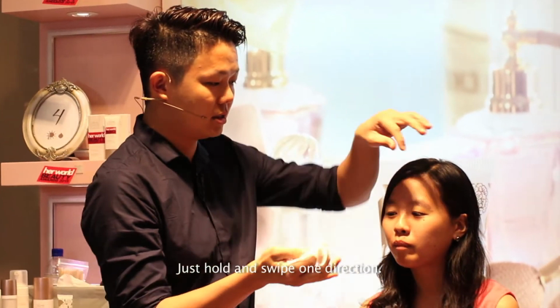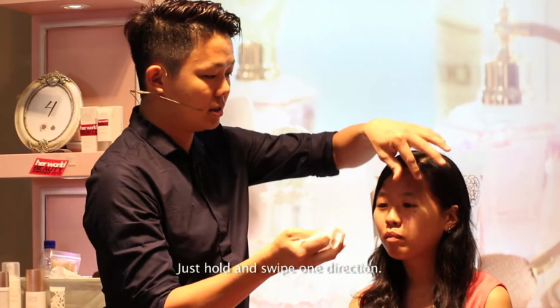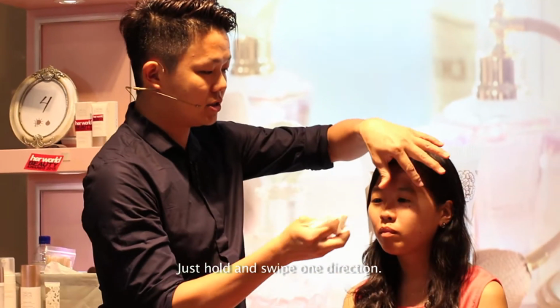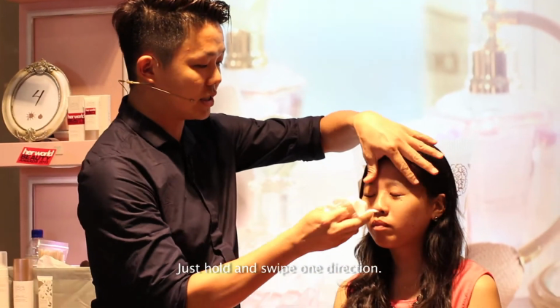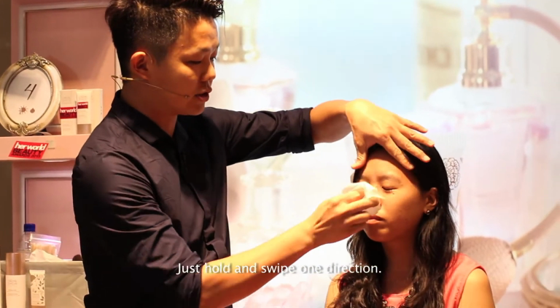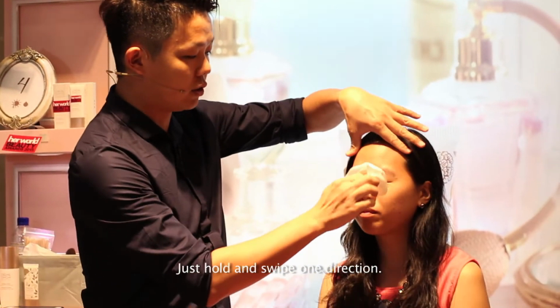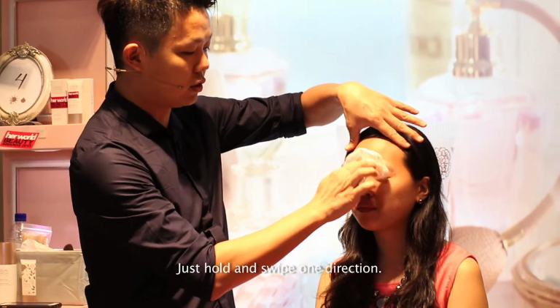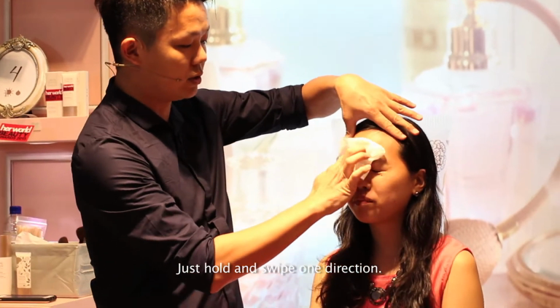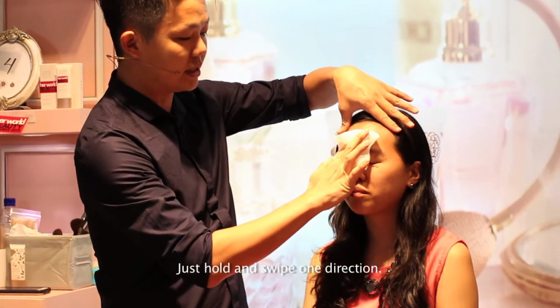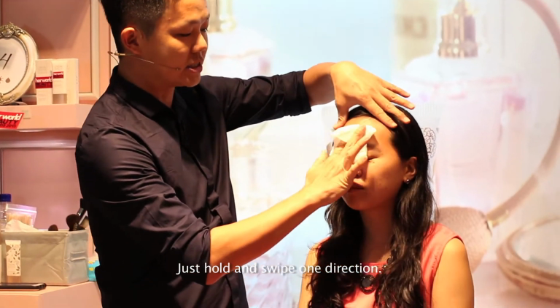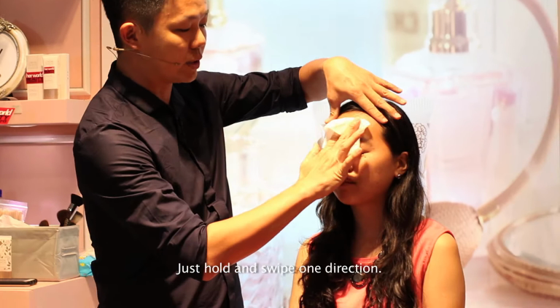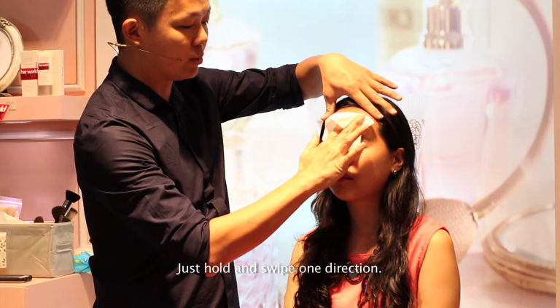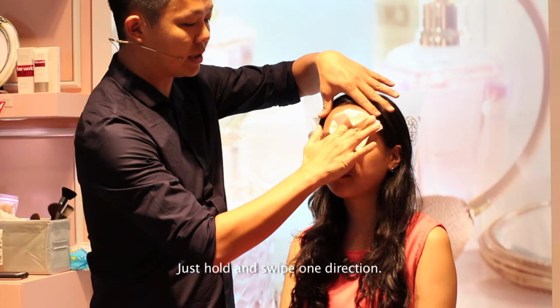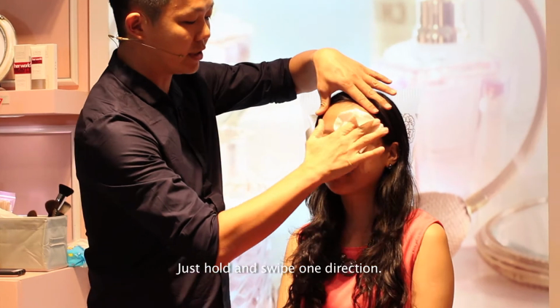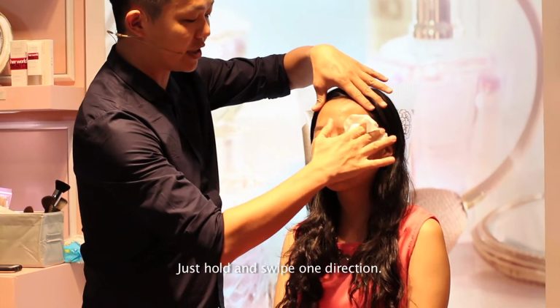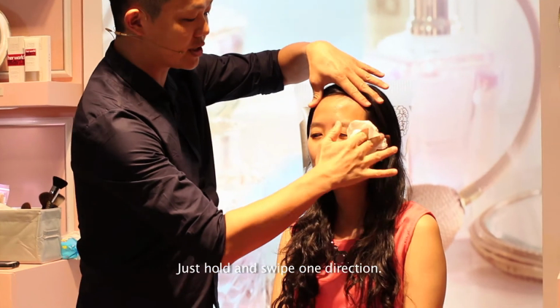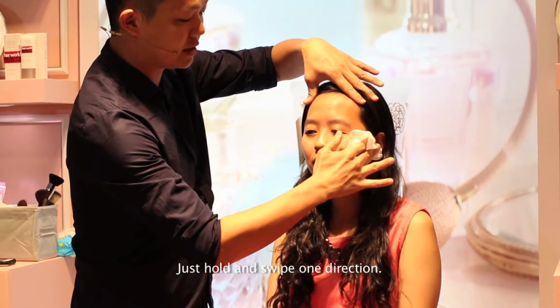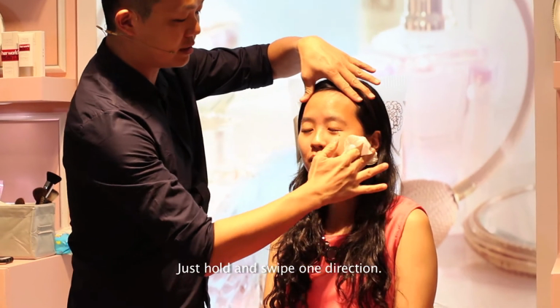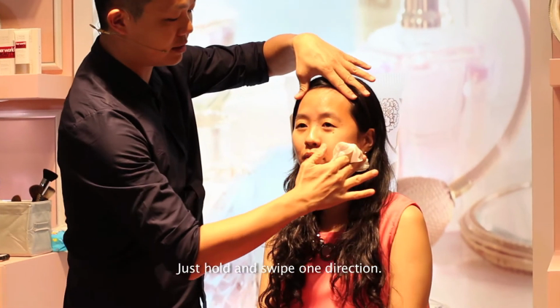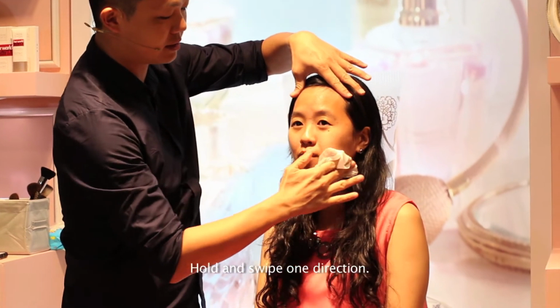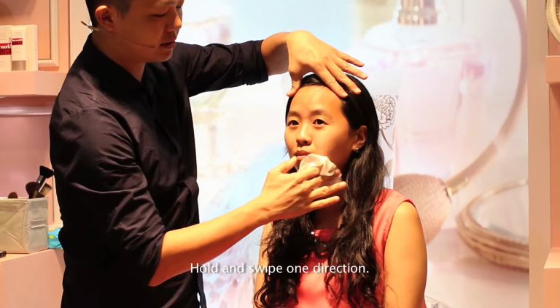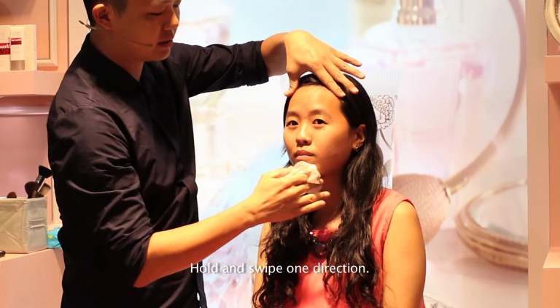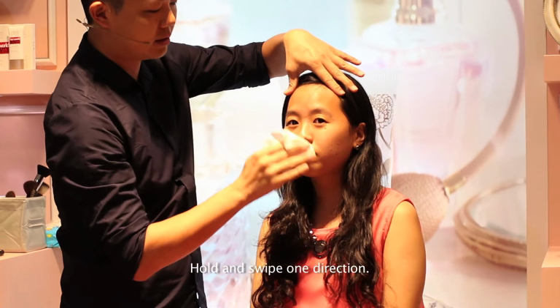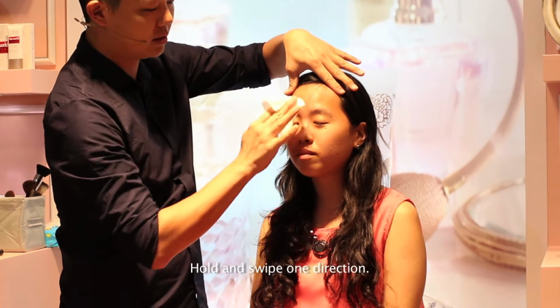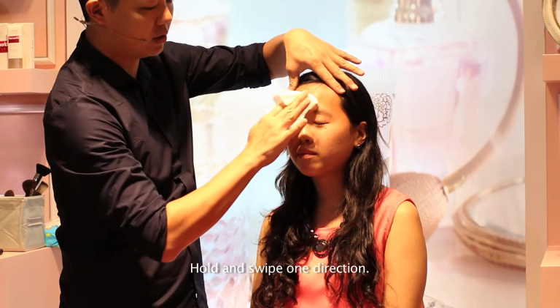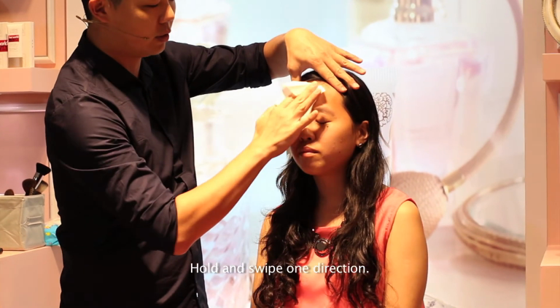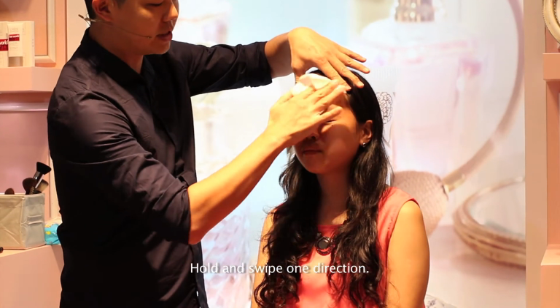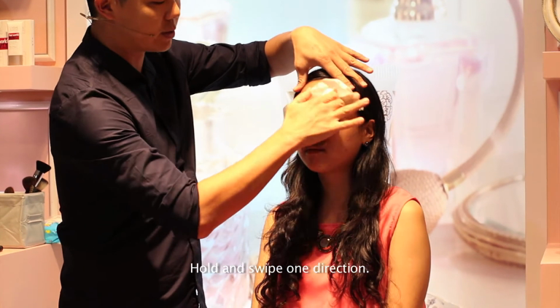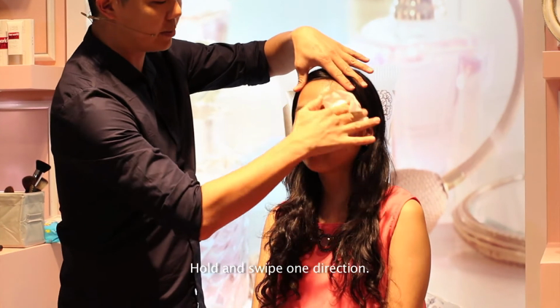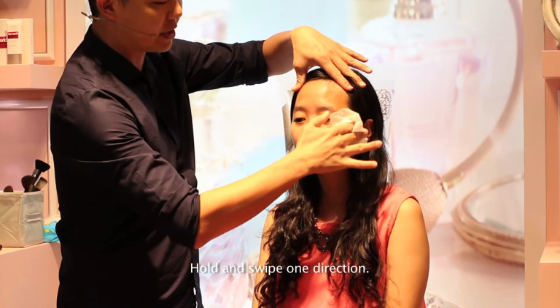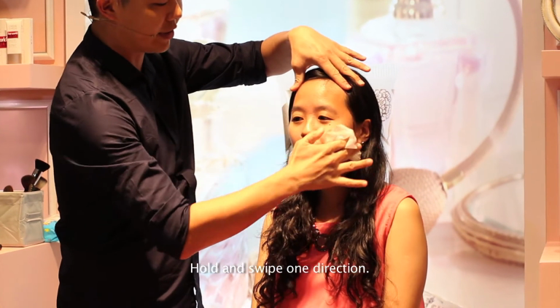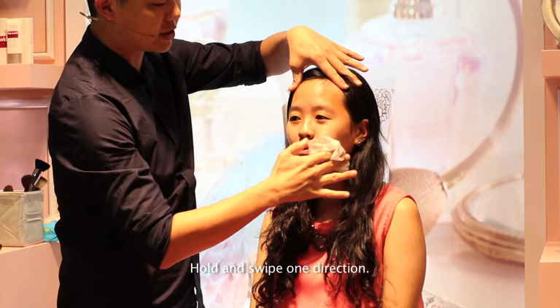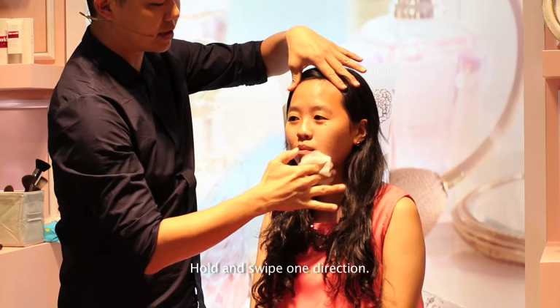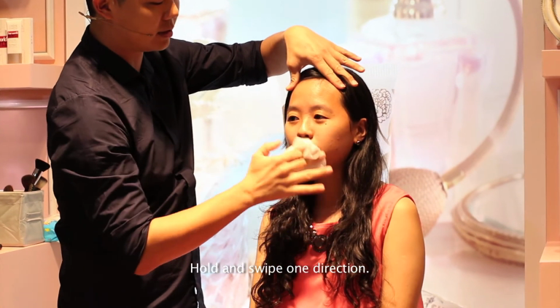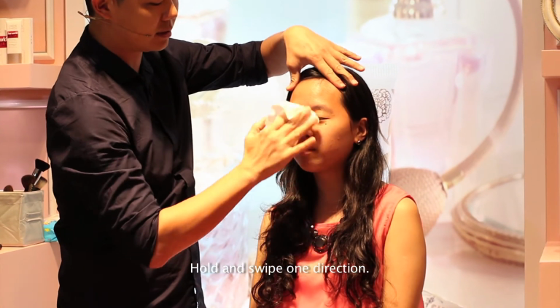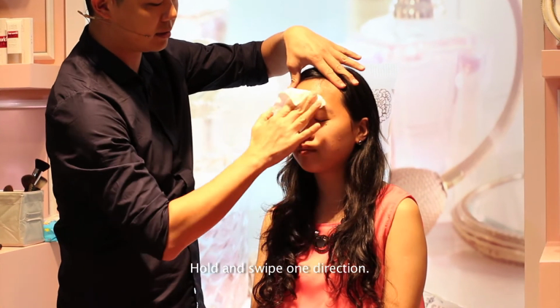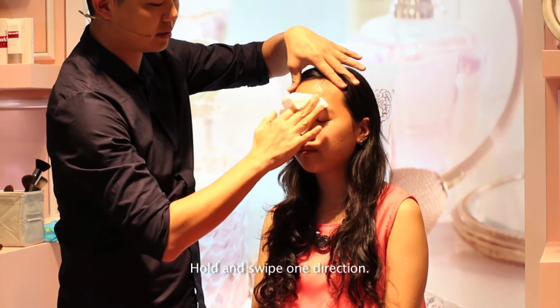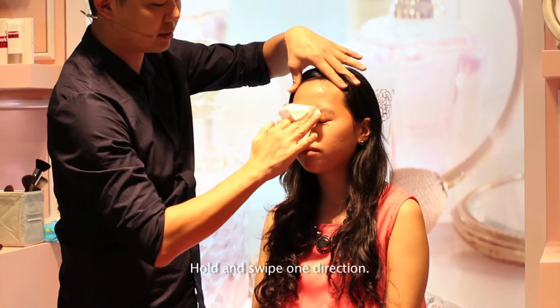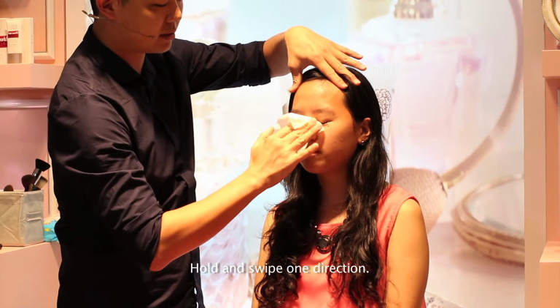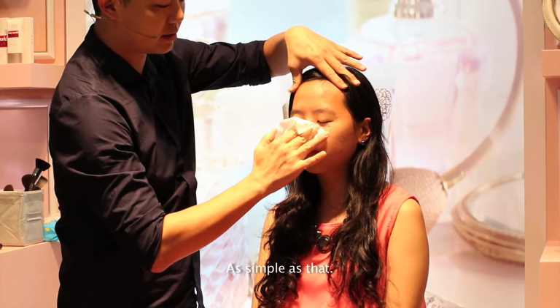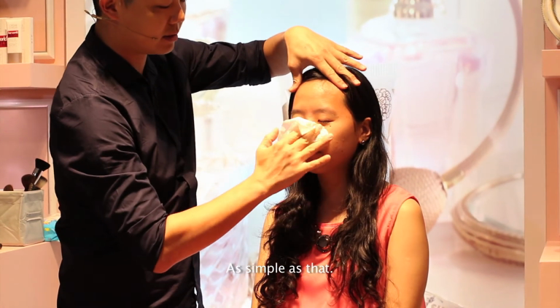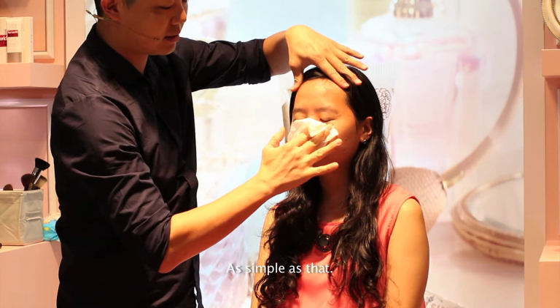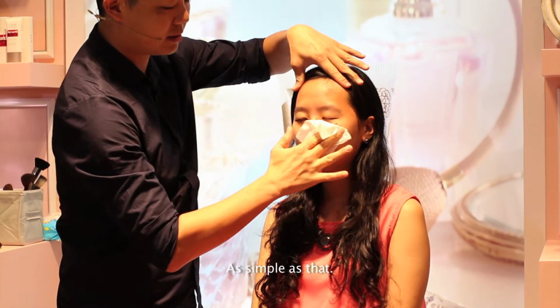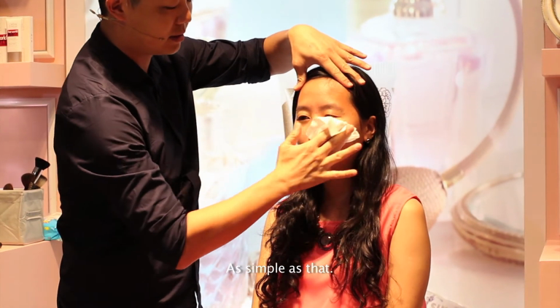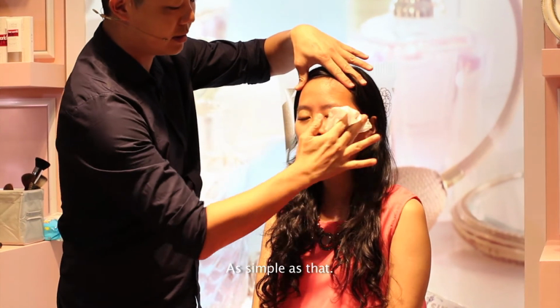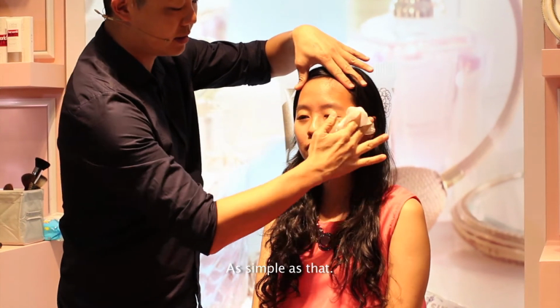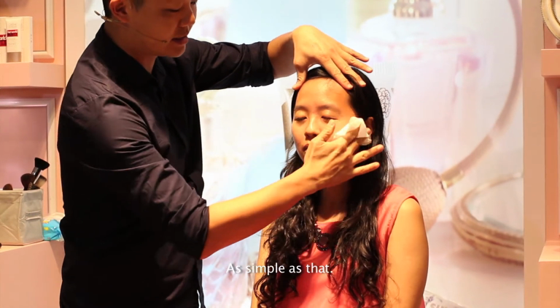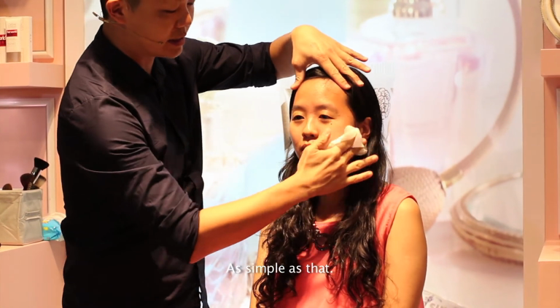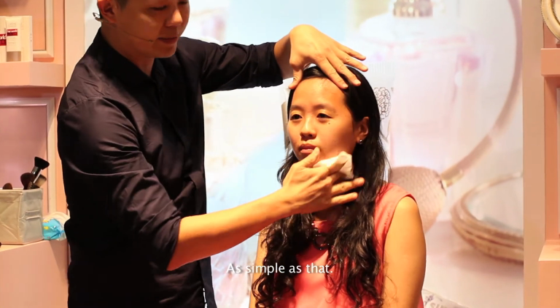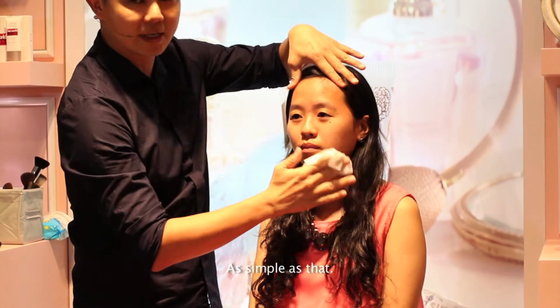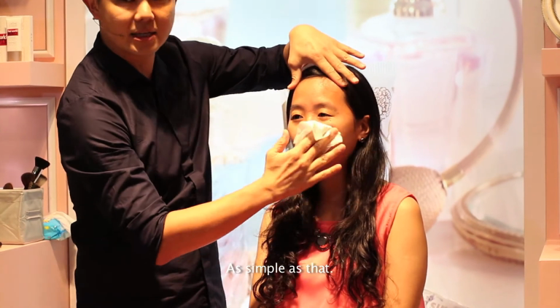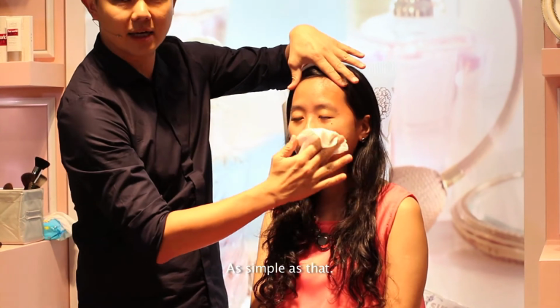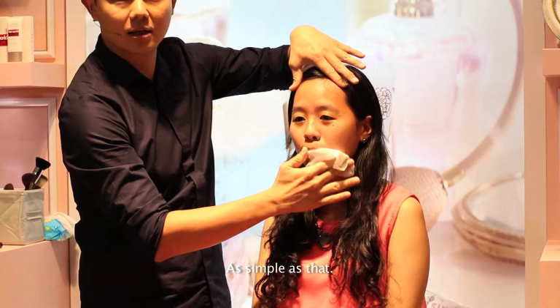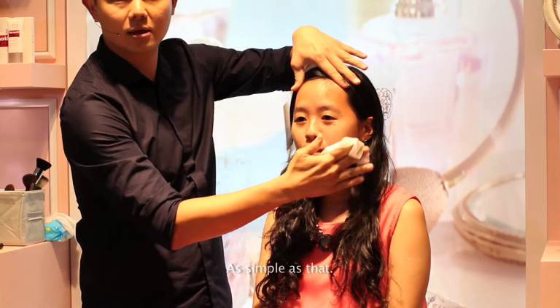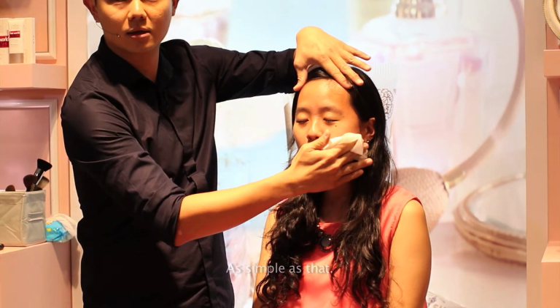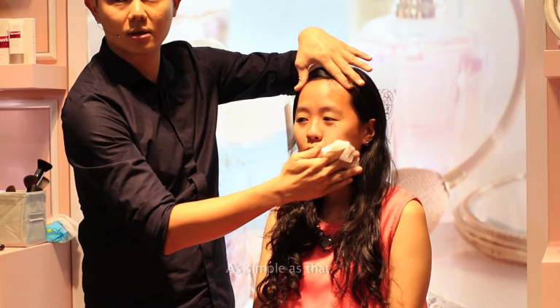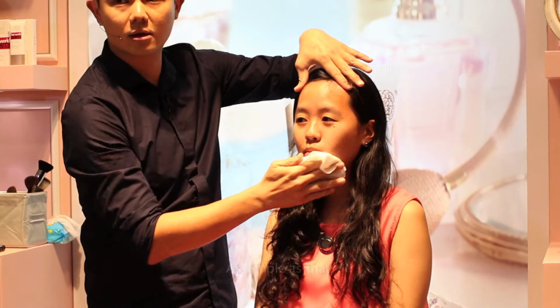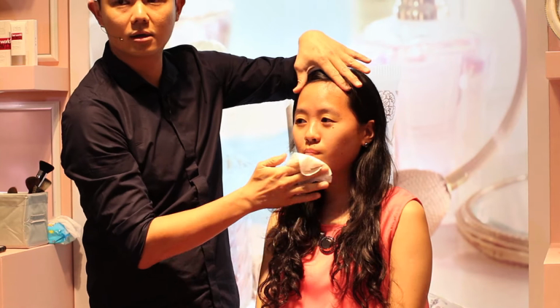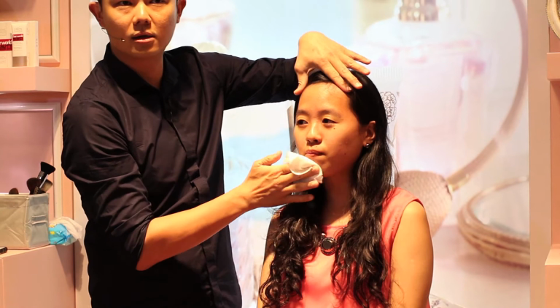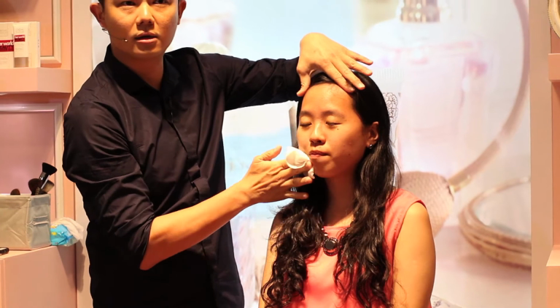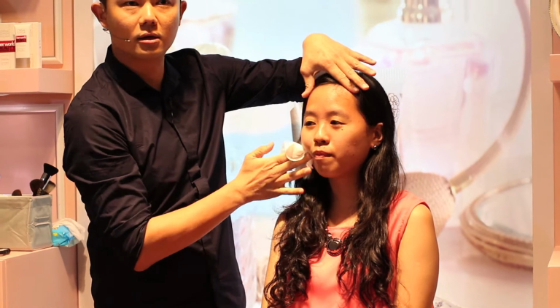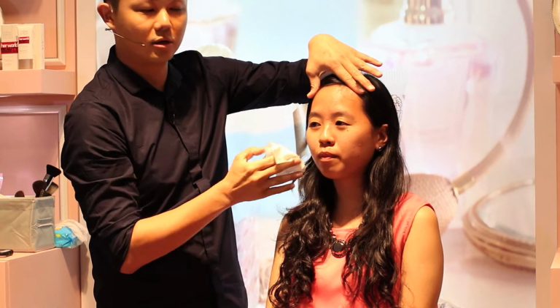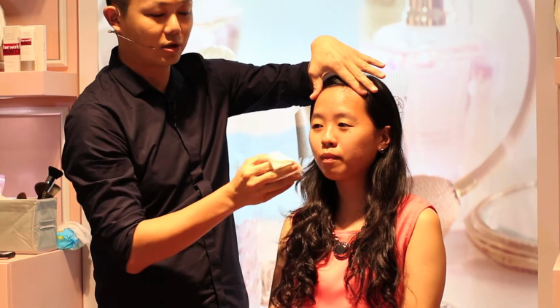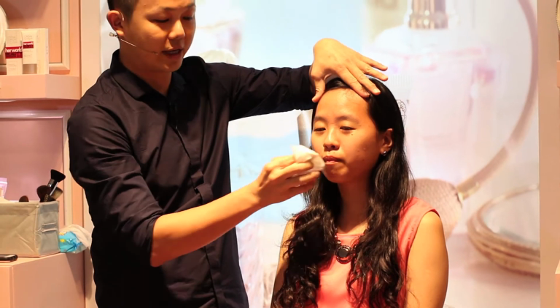Just pour and swipe in one direction, then pour again in its own direction. It's as simple as that.